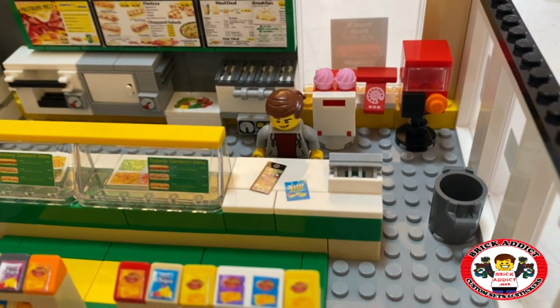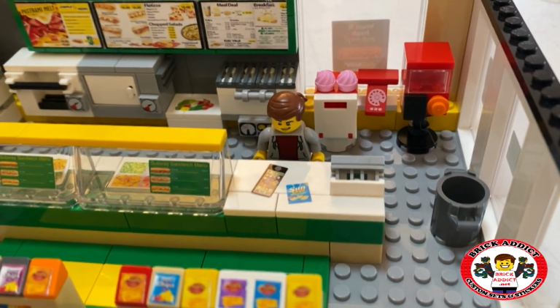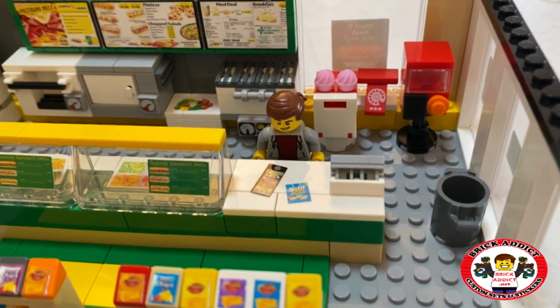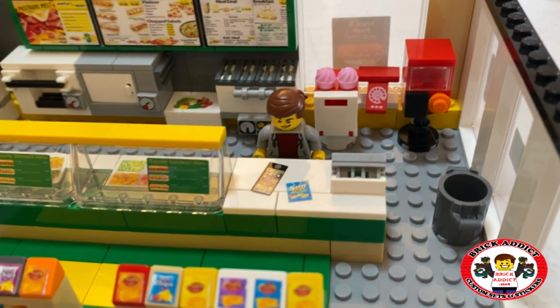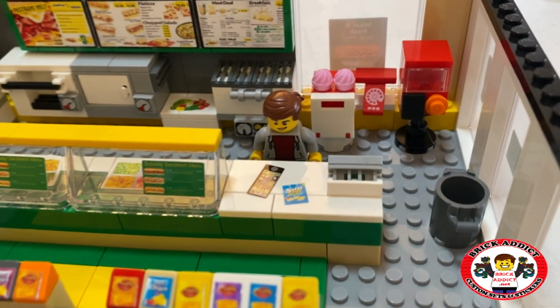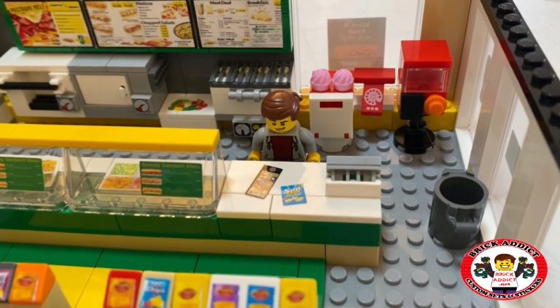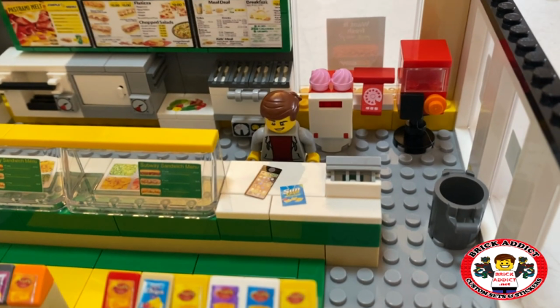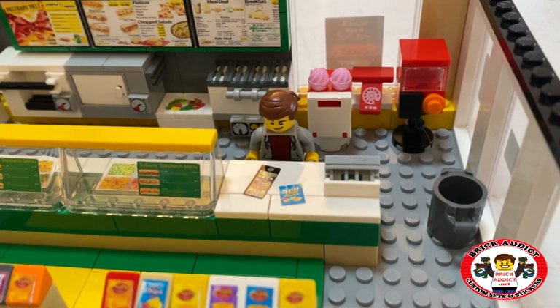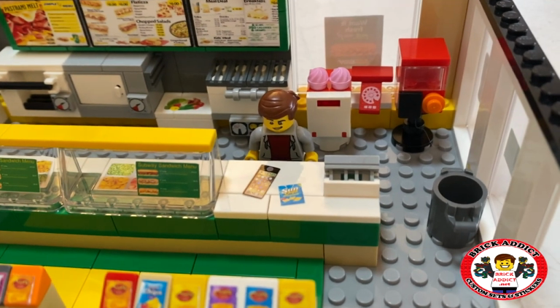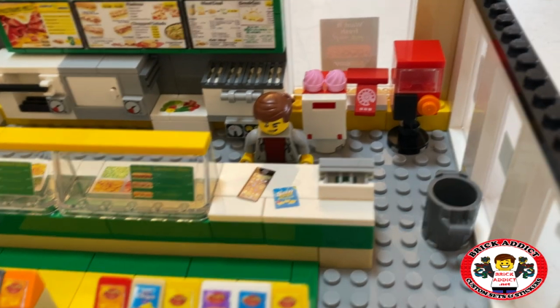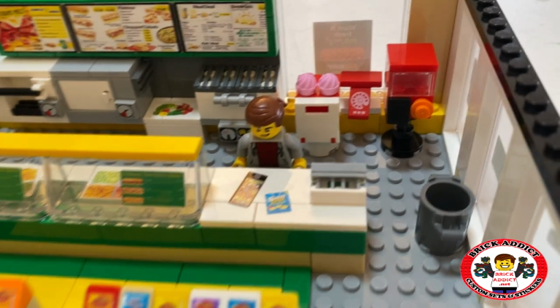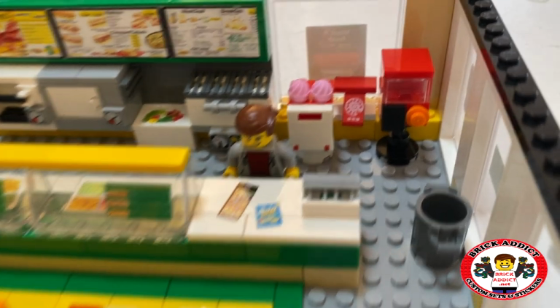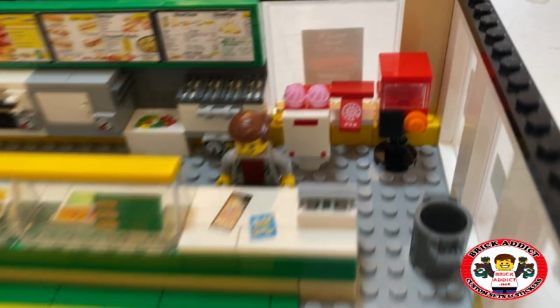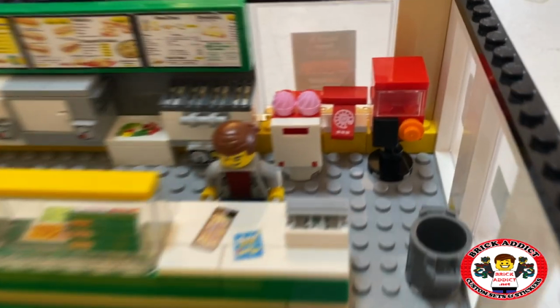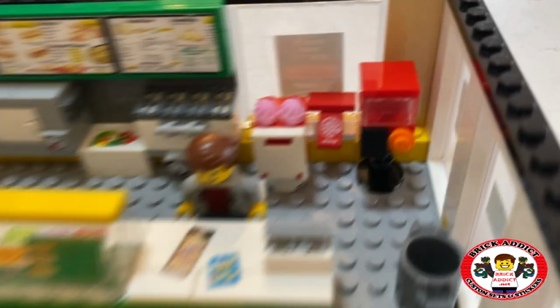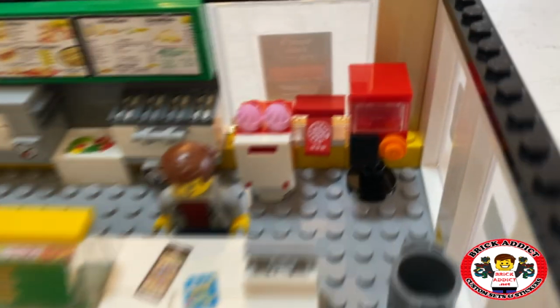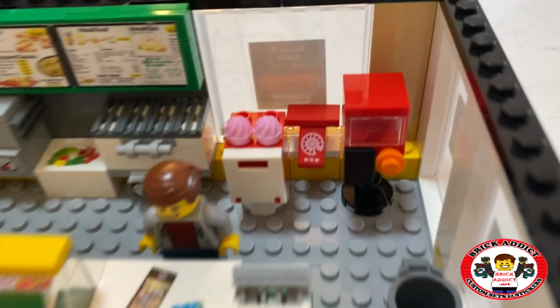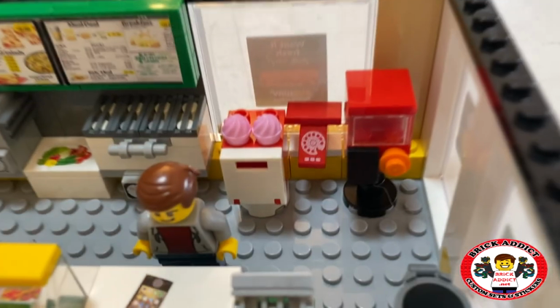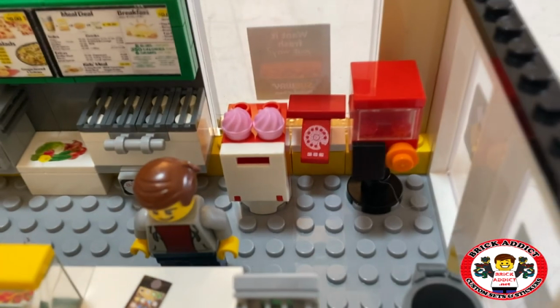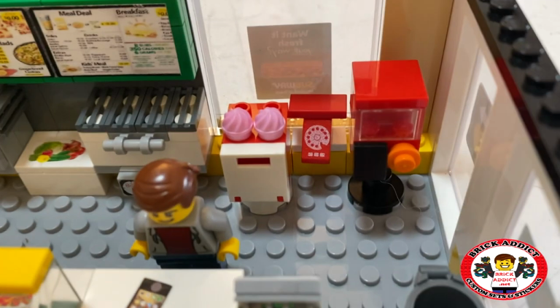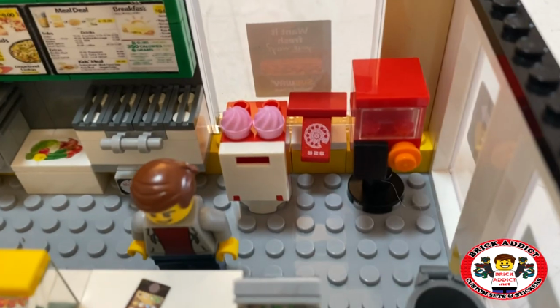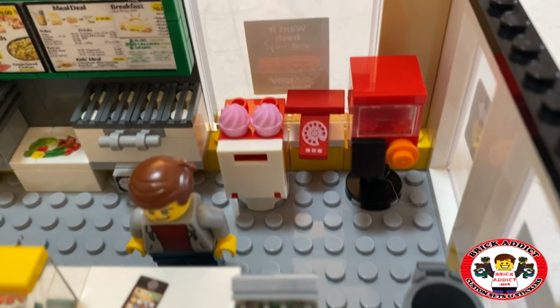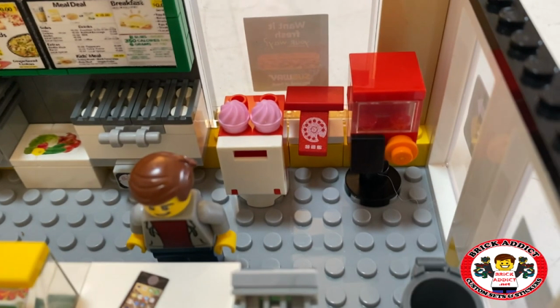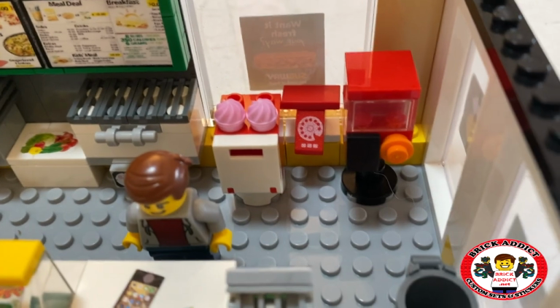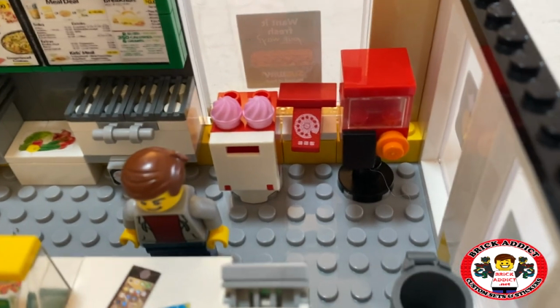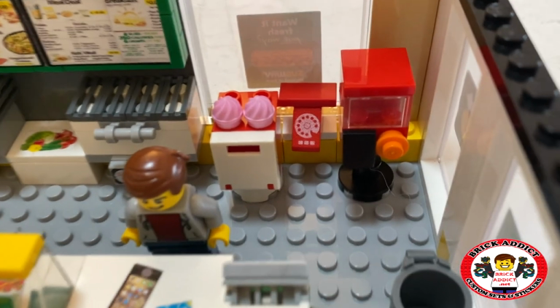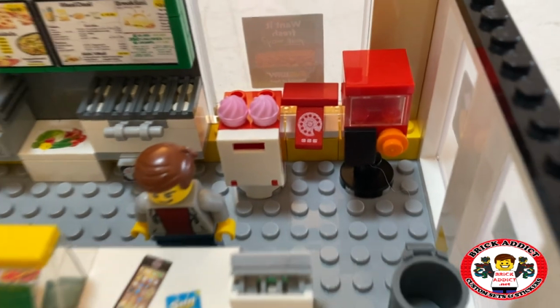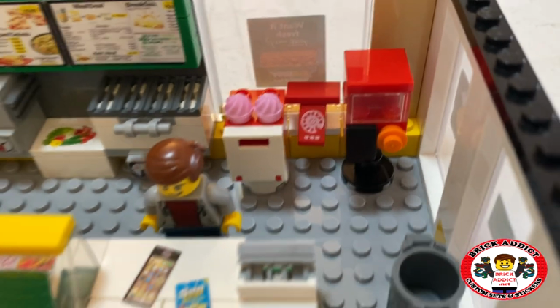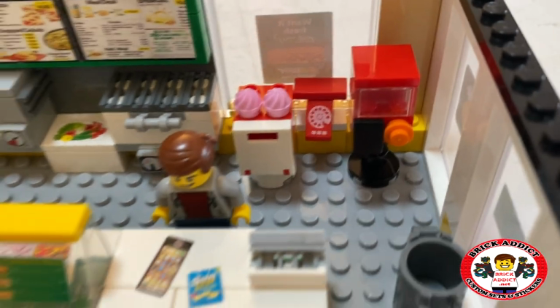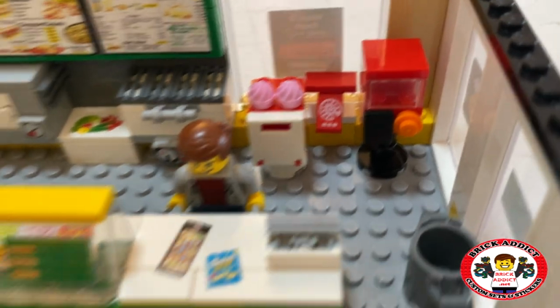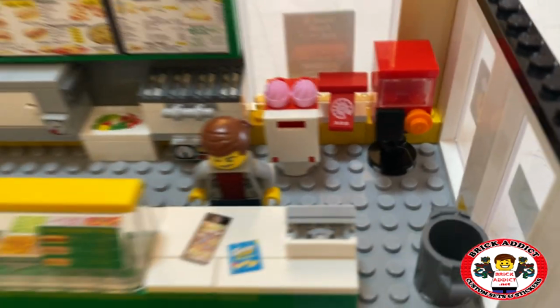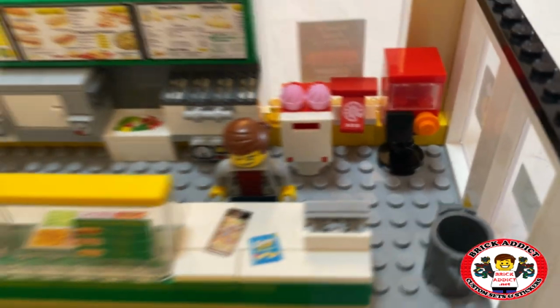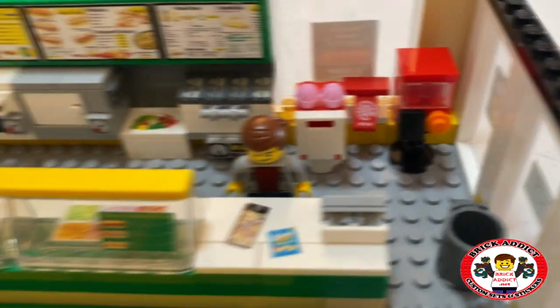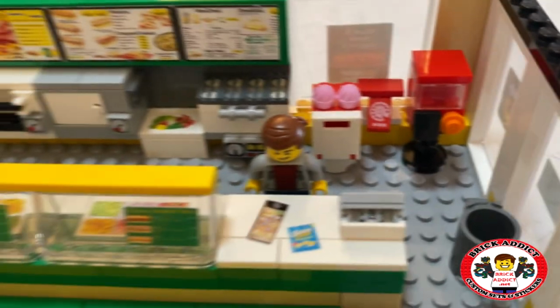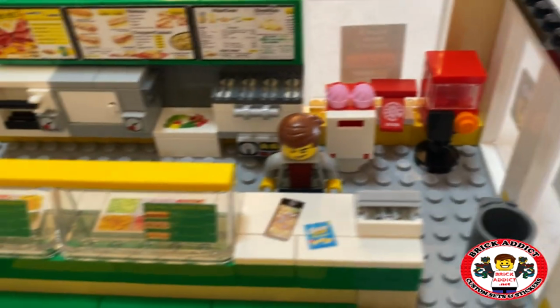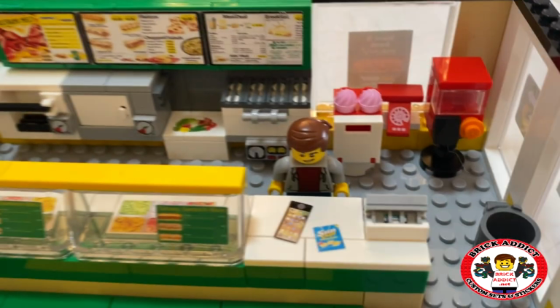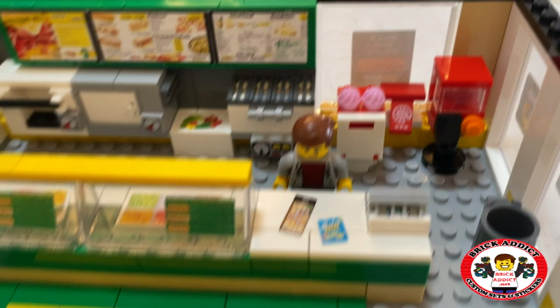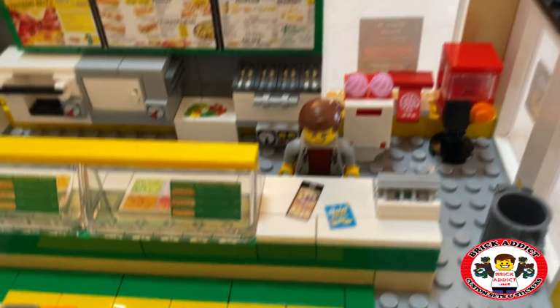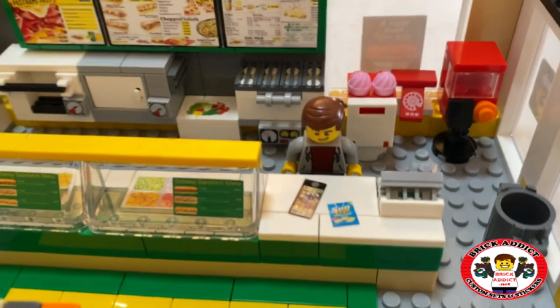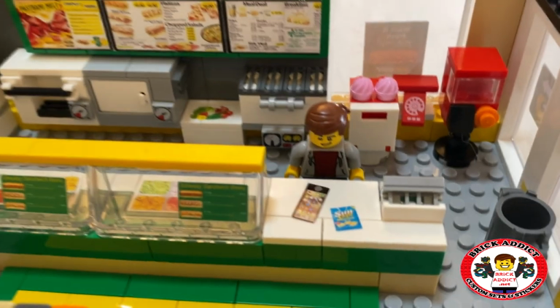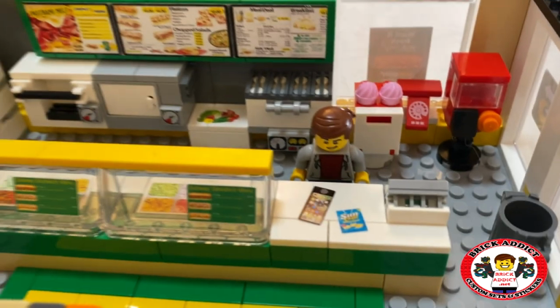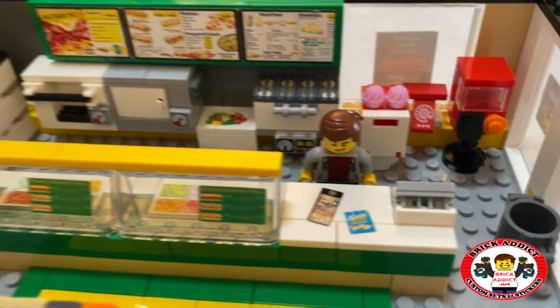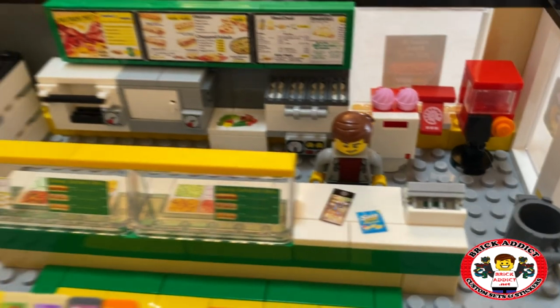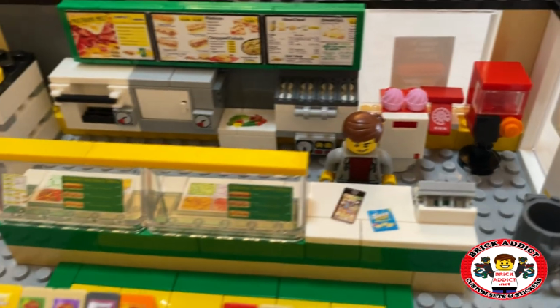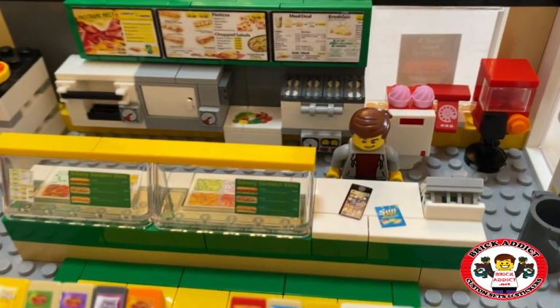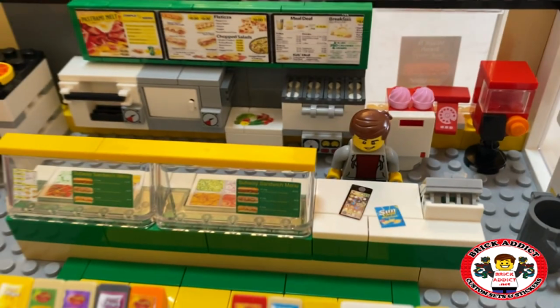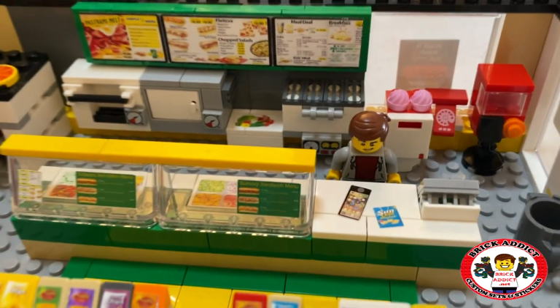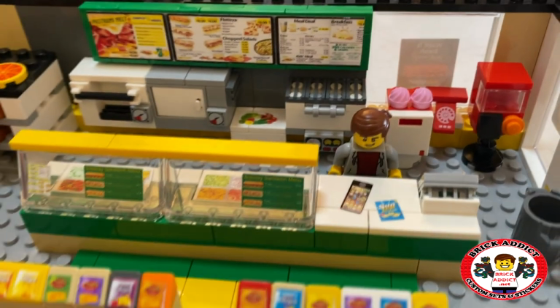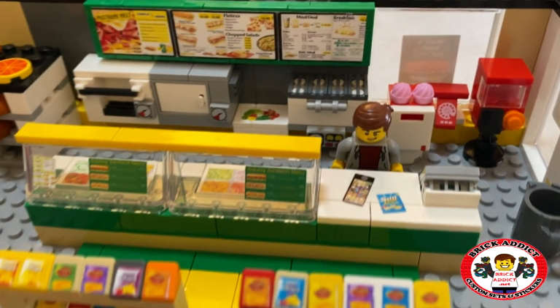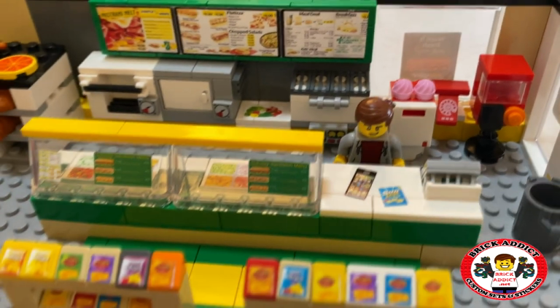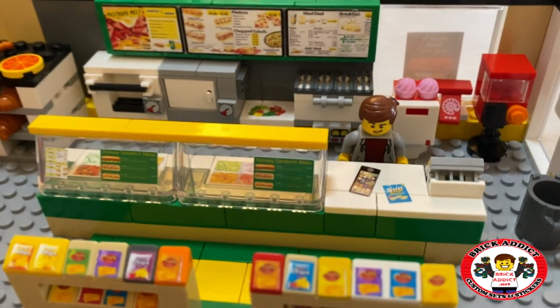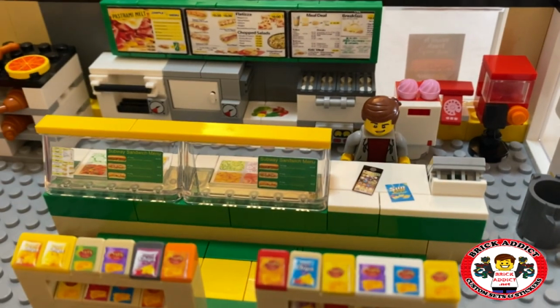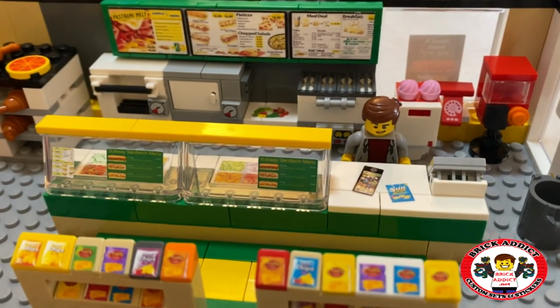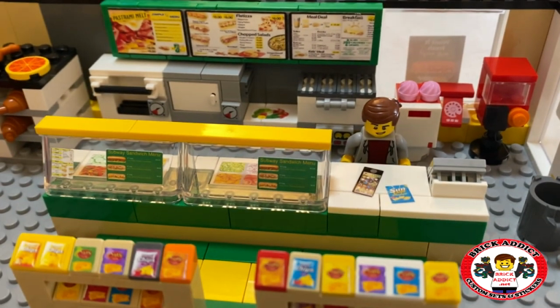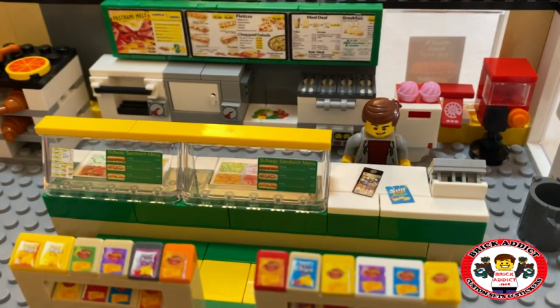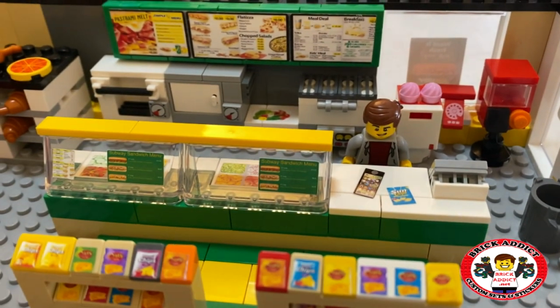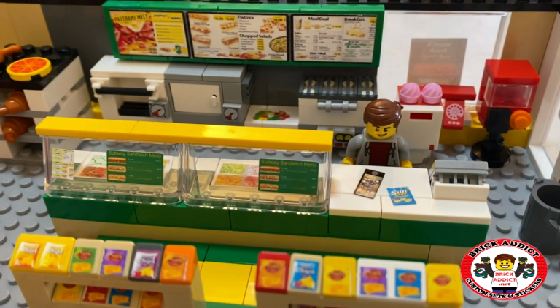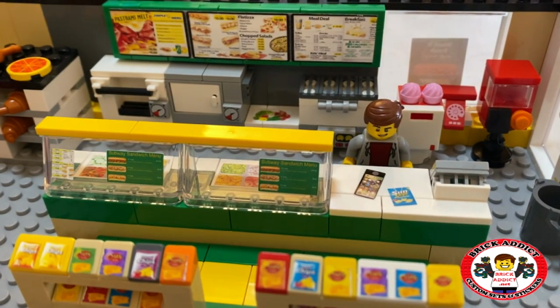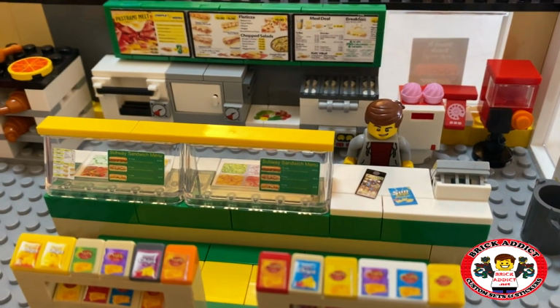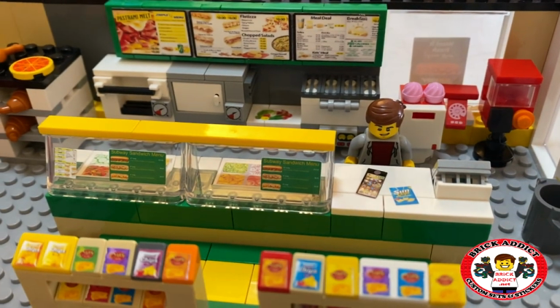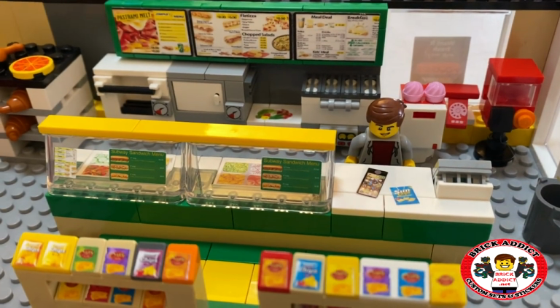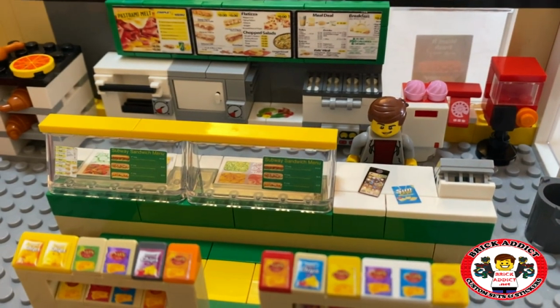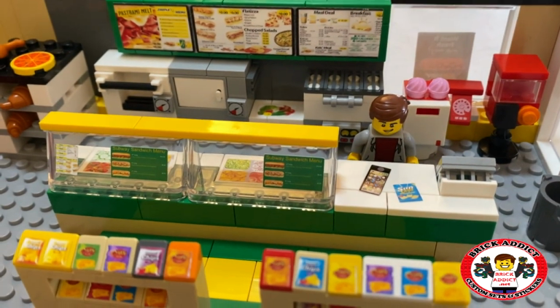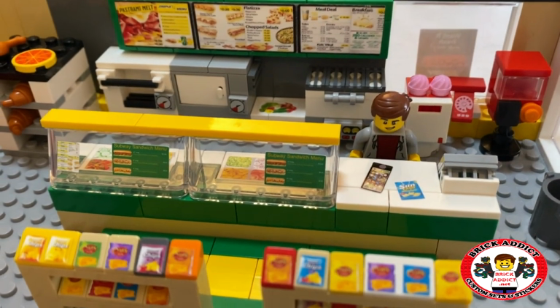Got an old-style telephone — I guess they still use those. Got some dessert, a whole bunch of ovens.